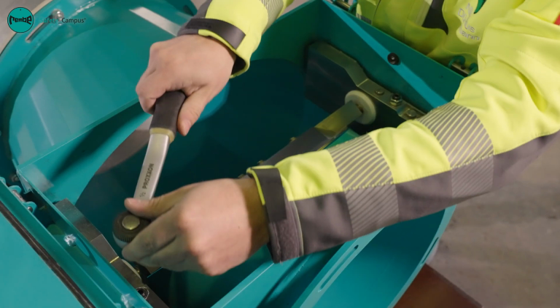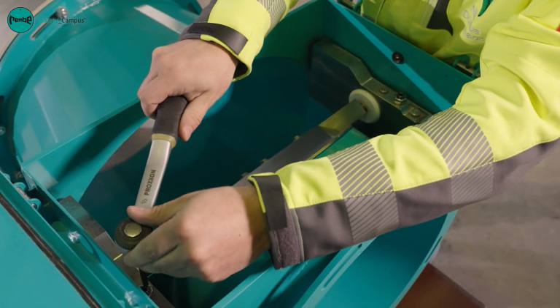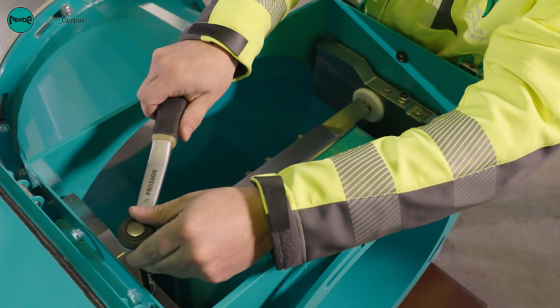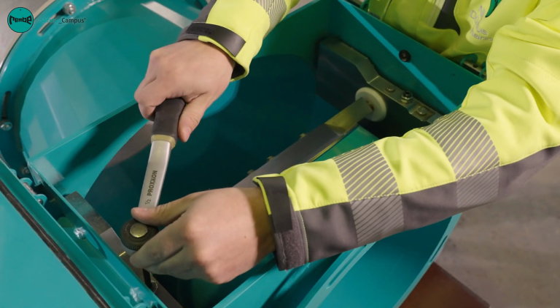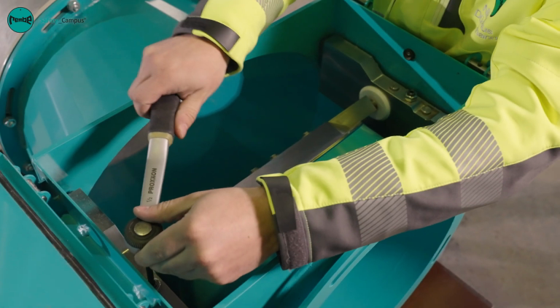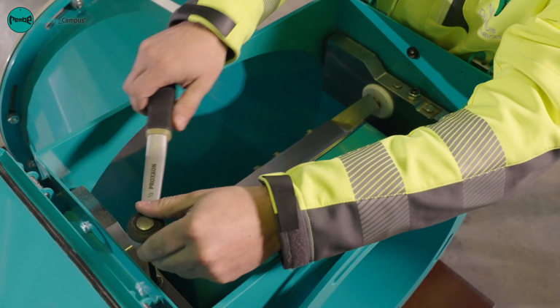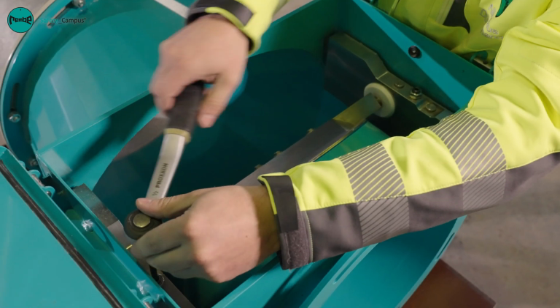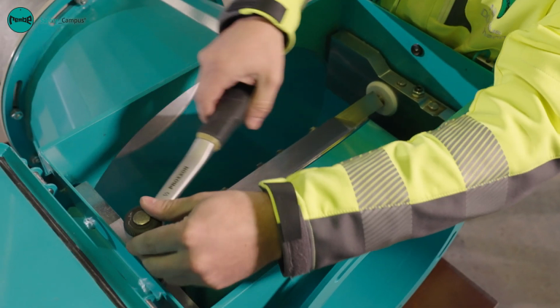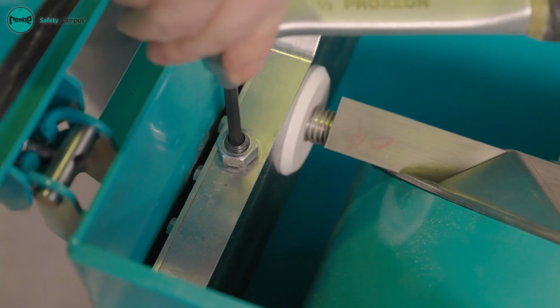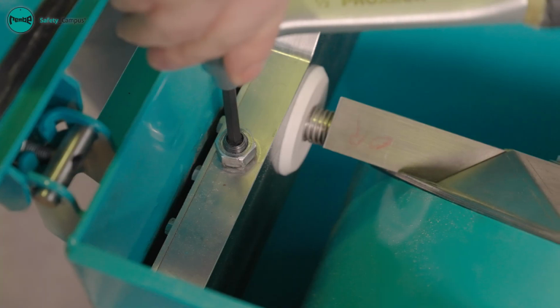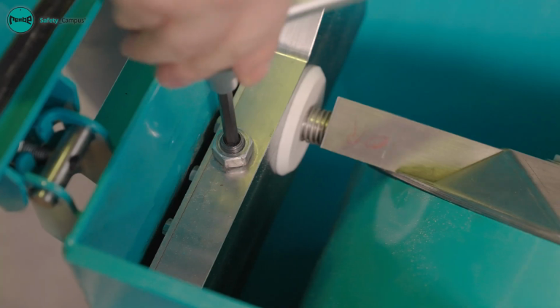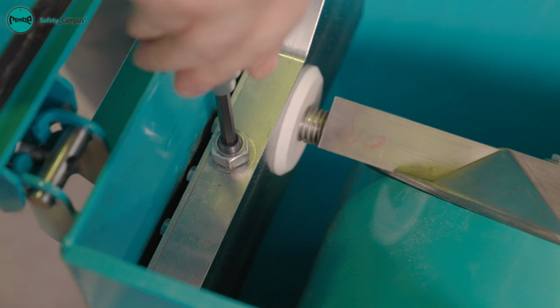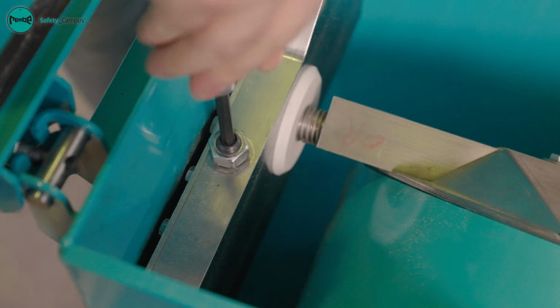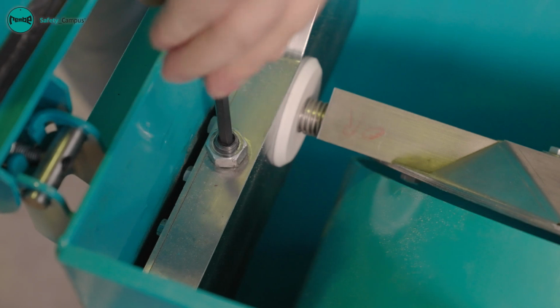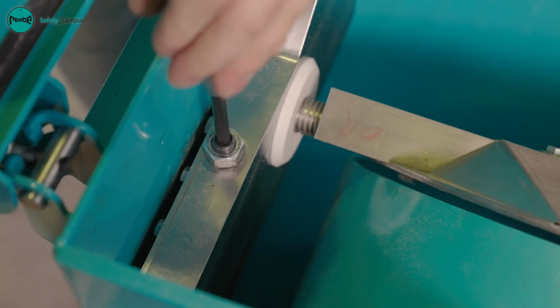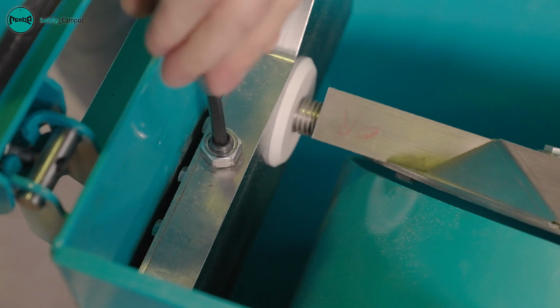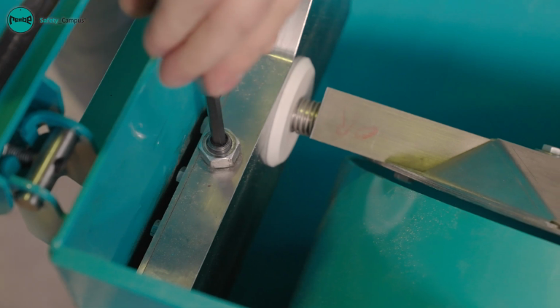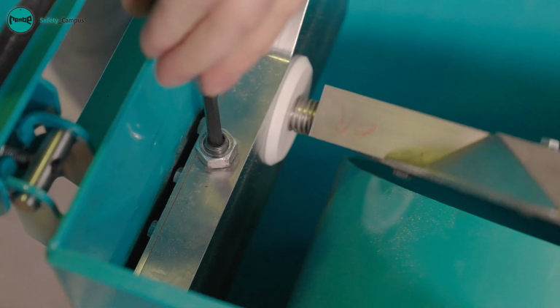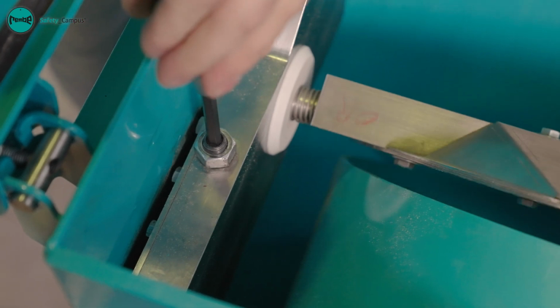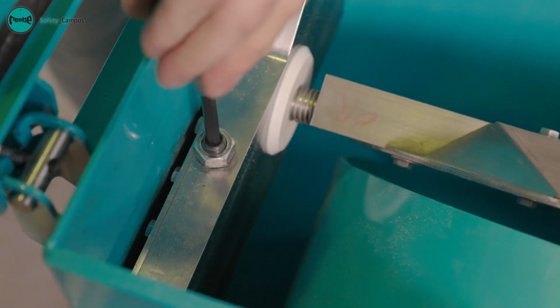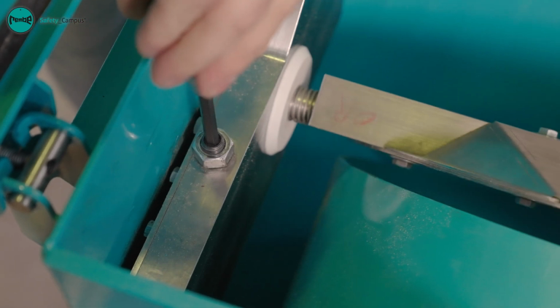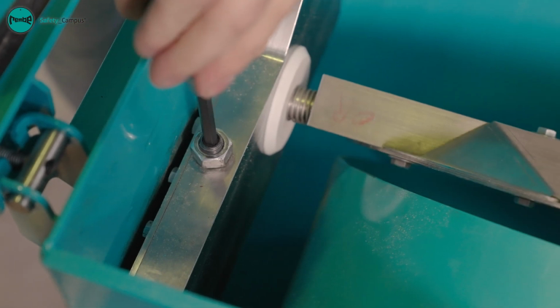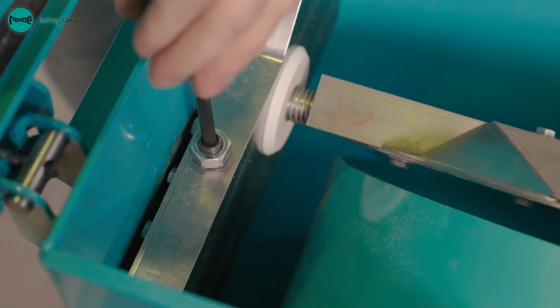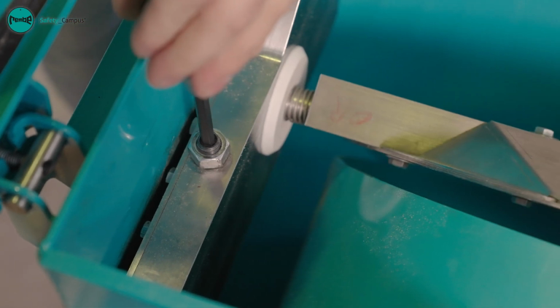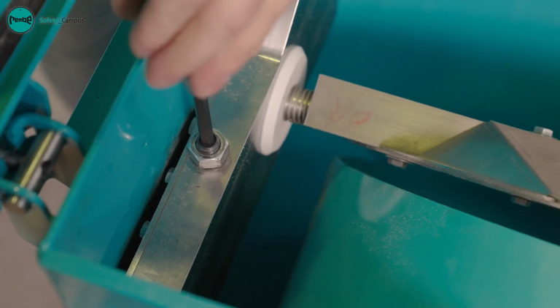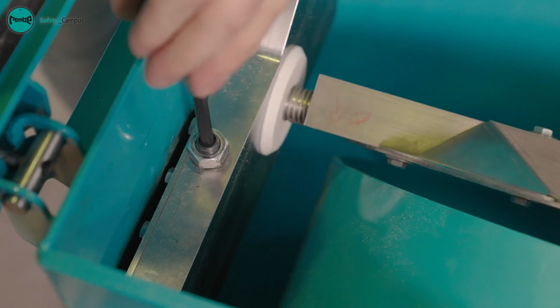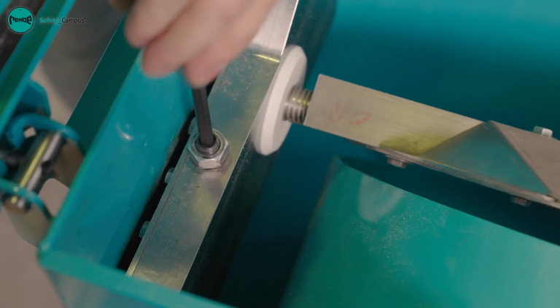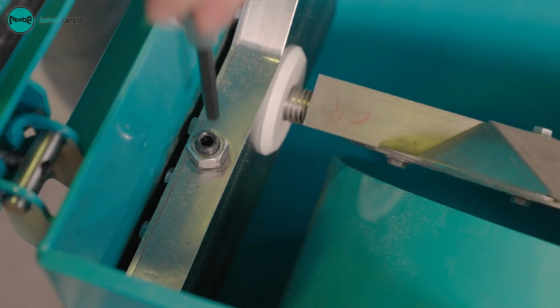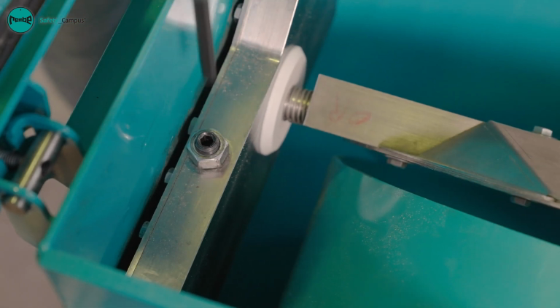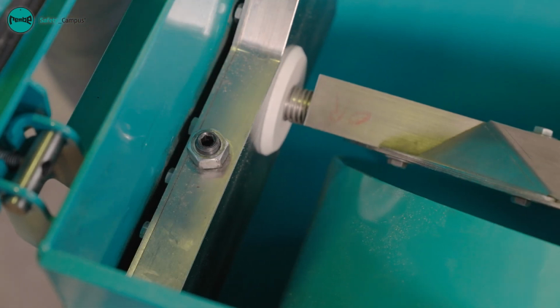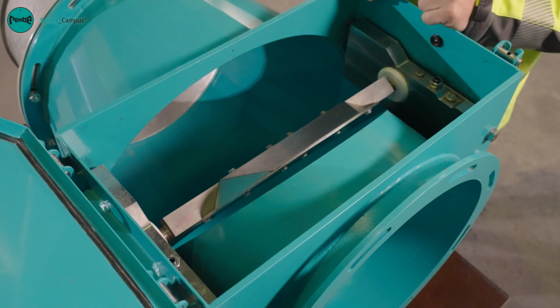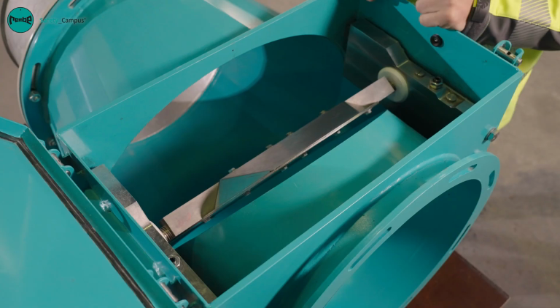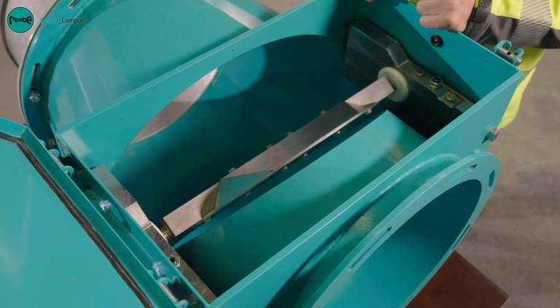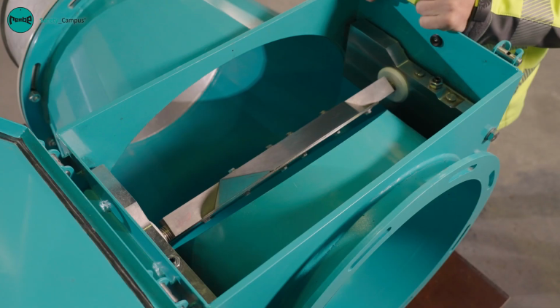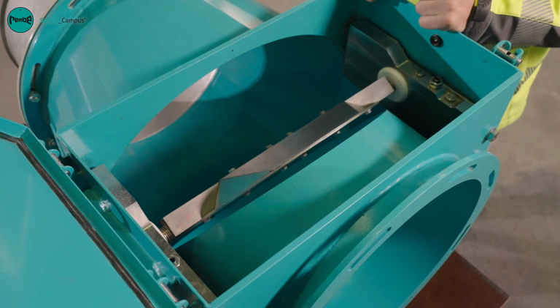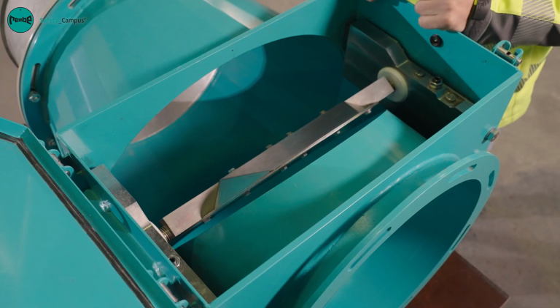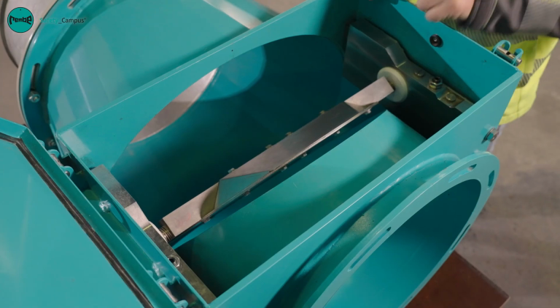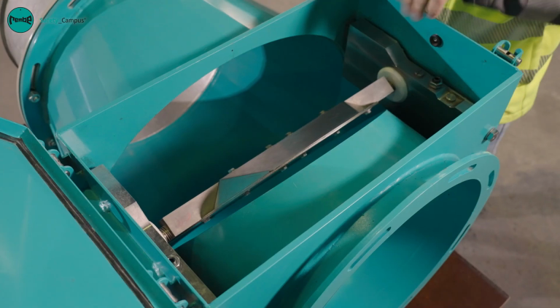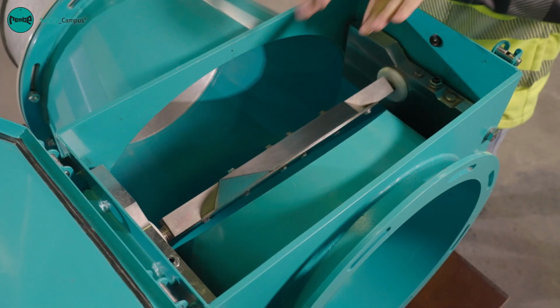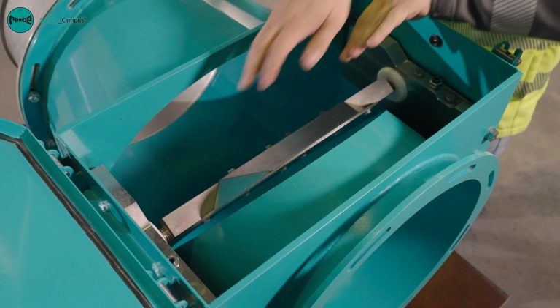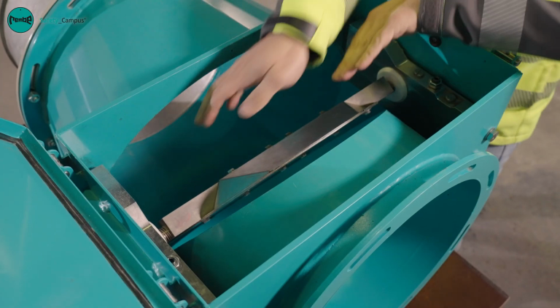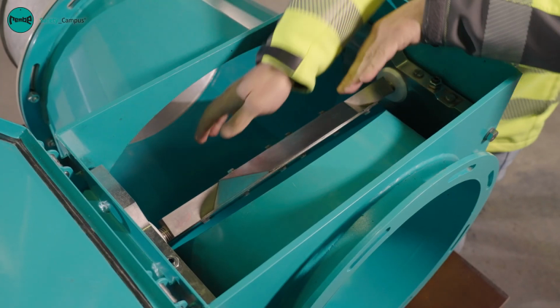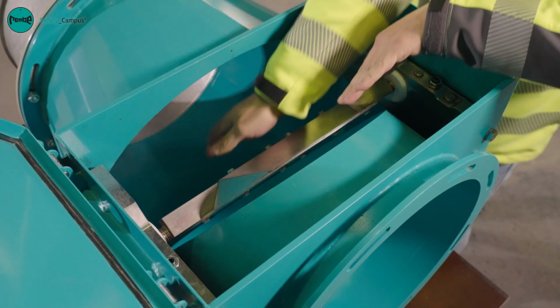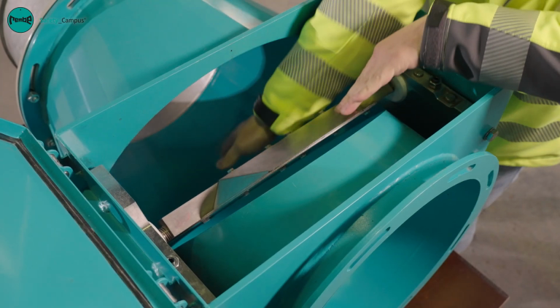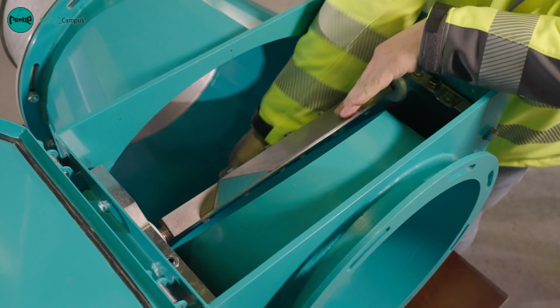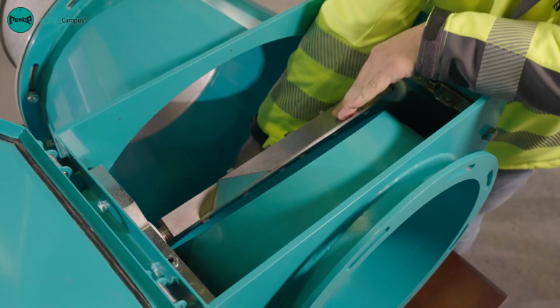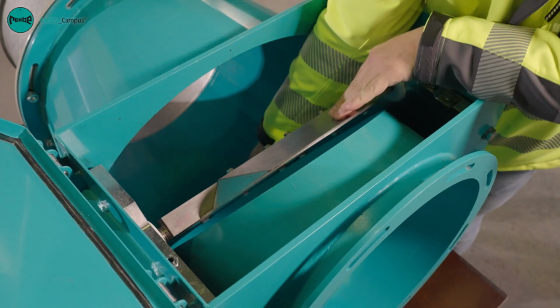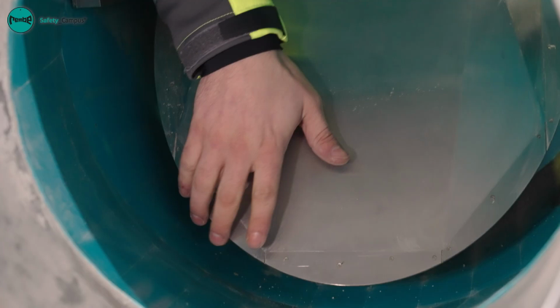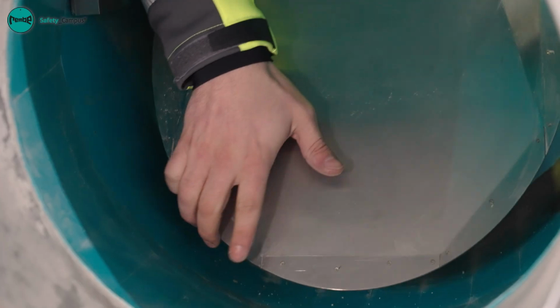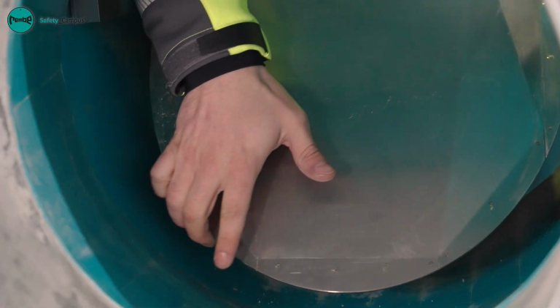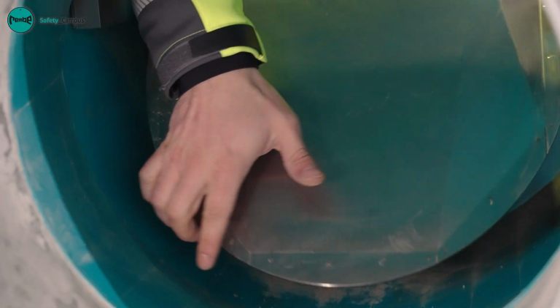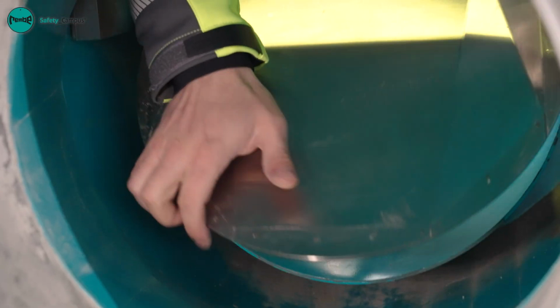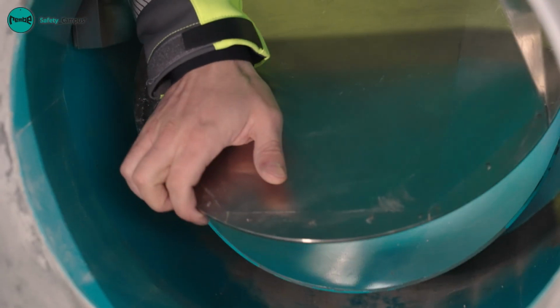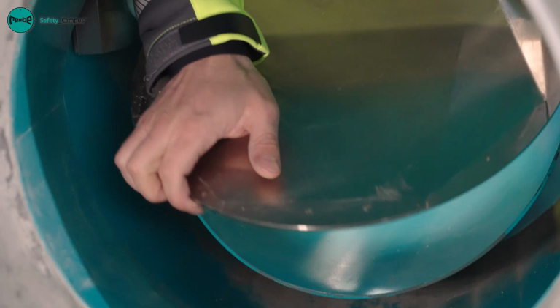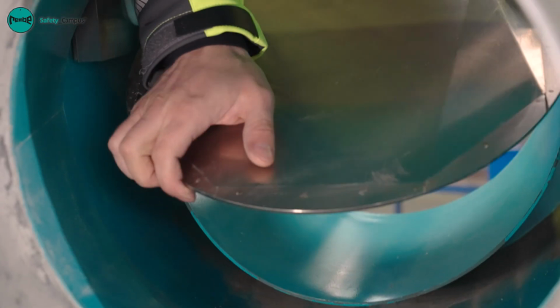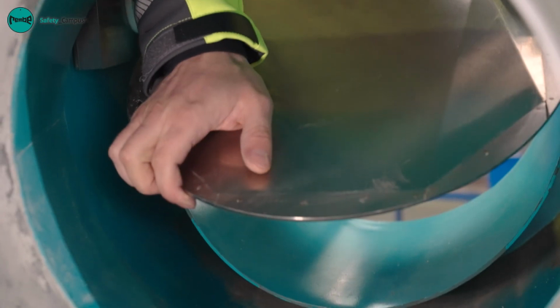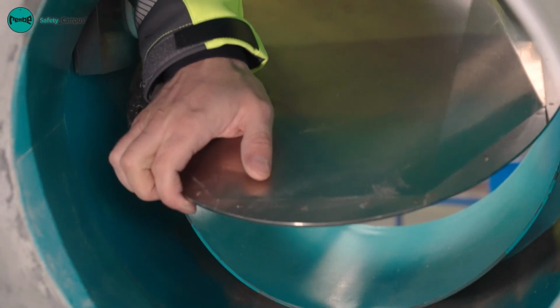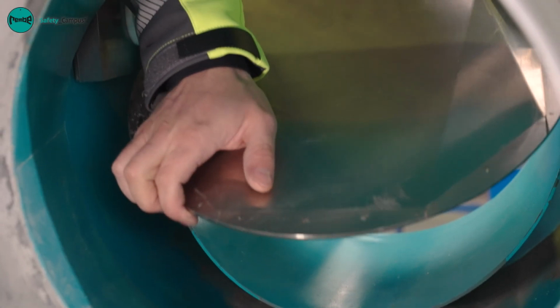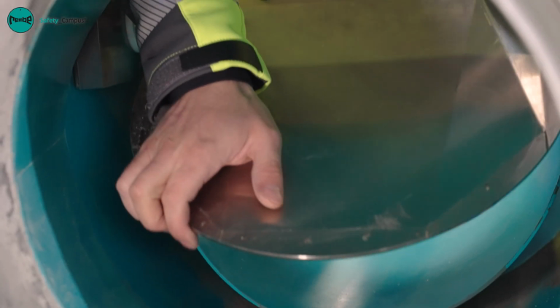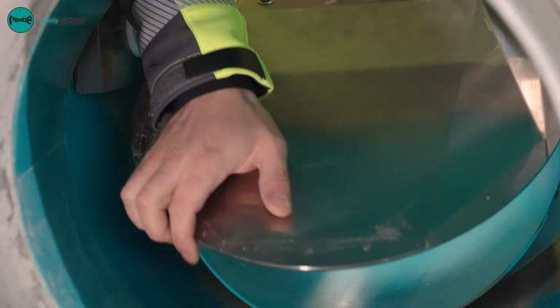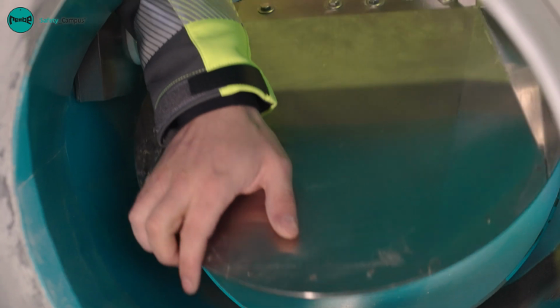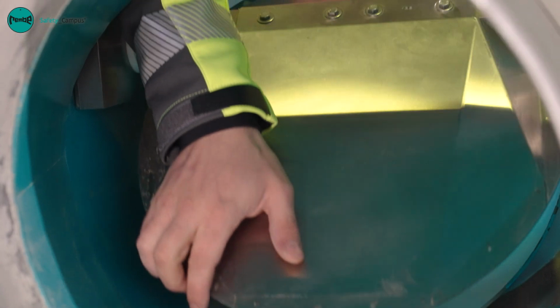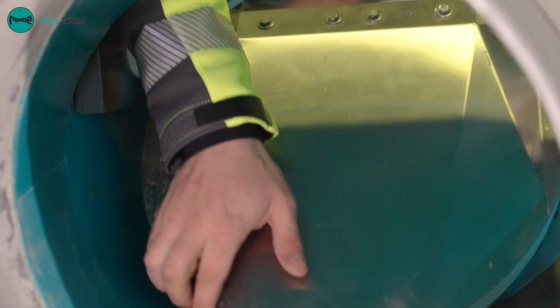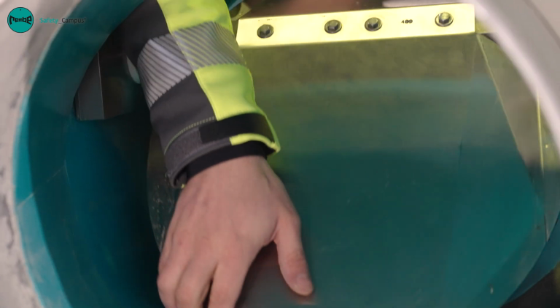The valve blade then springs back into its original position. We first check that it moves freely.